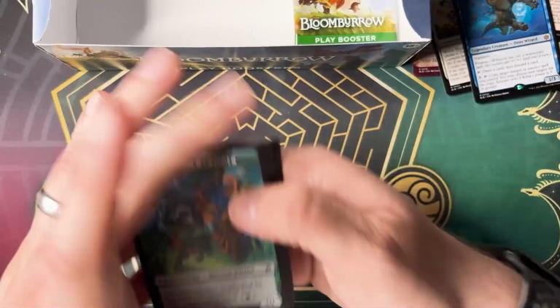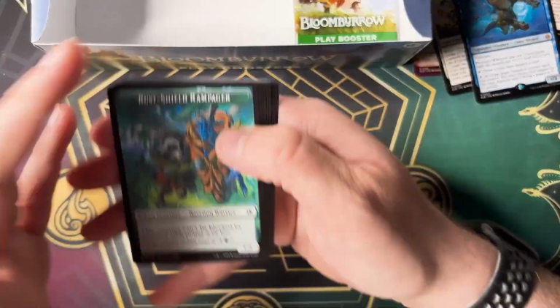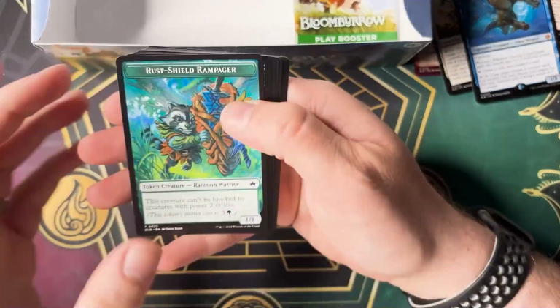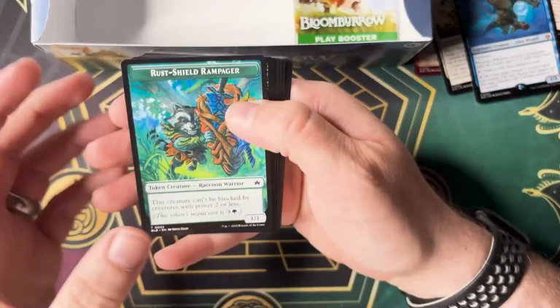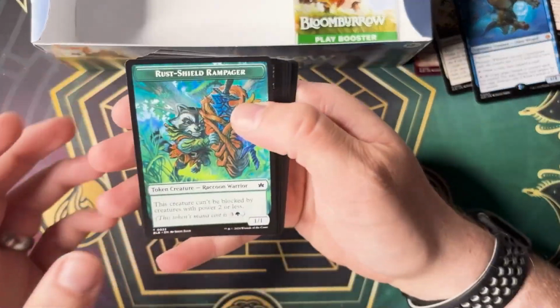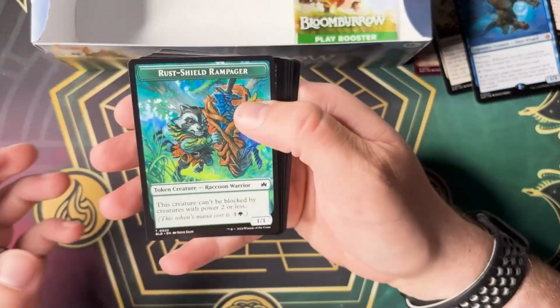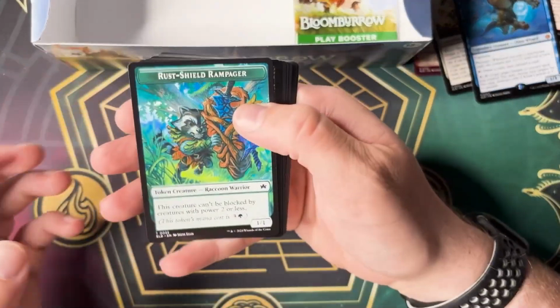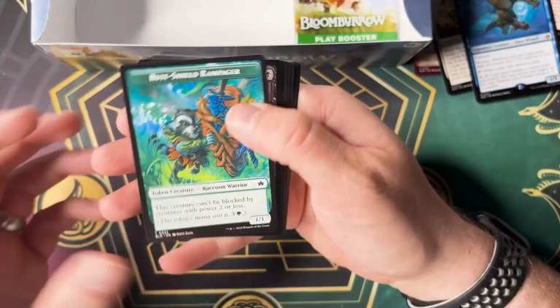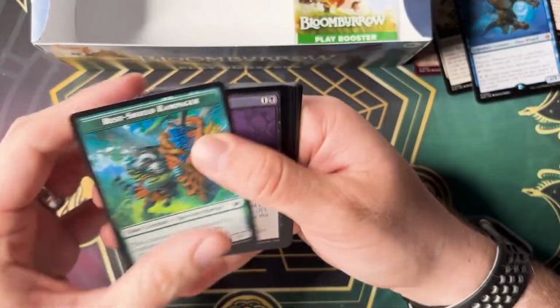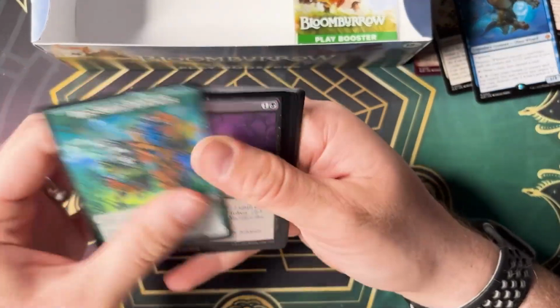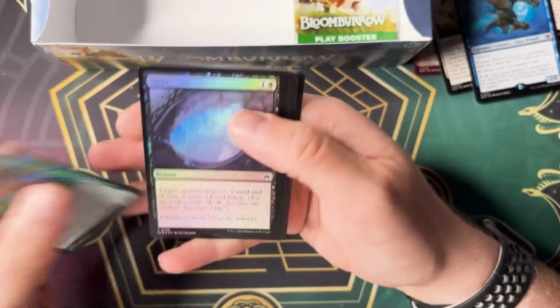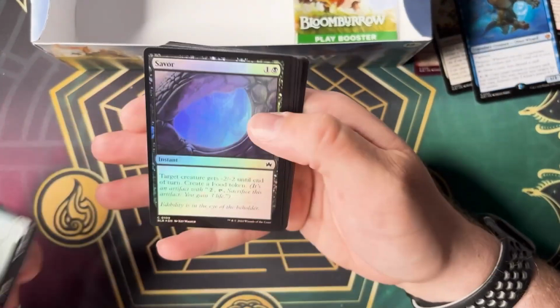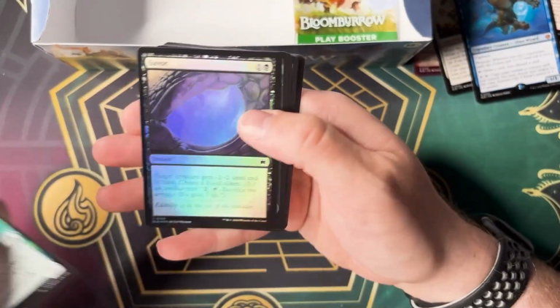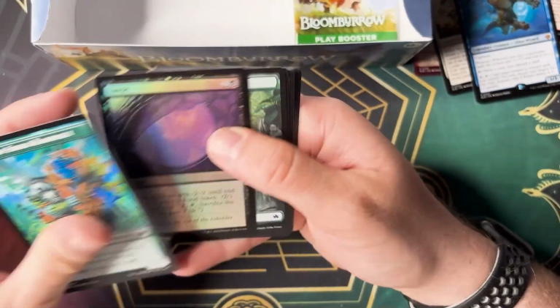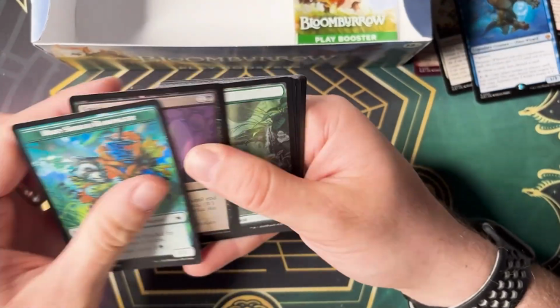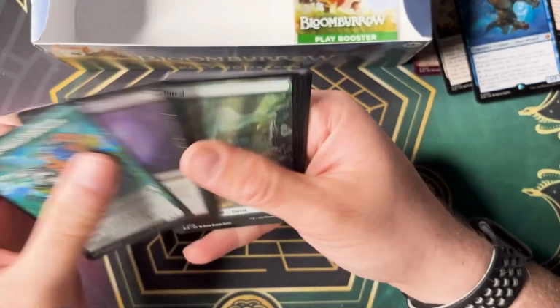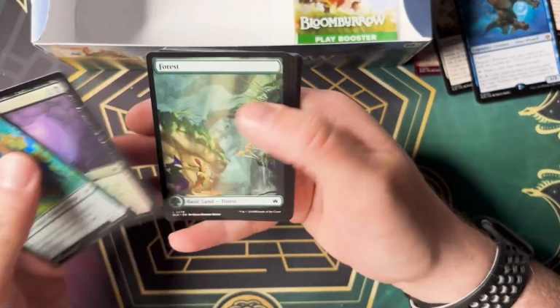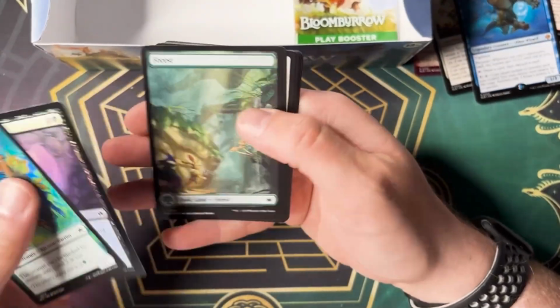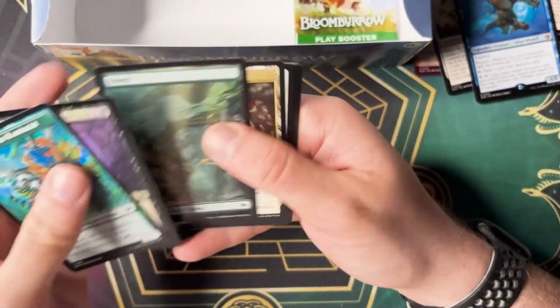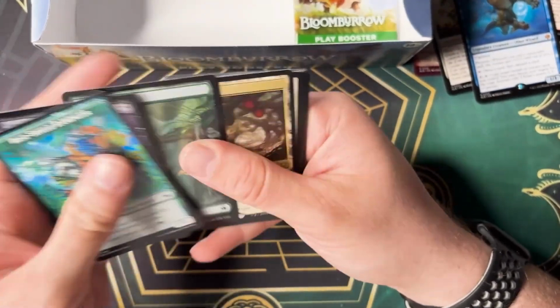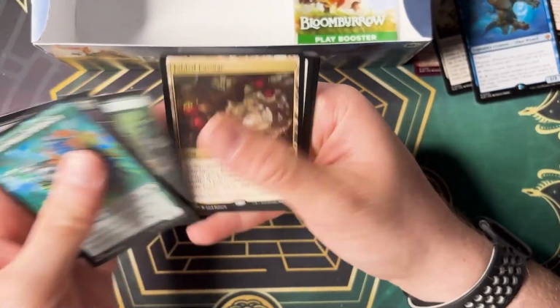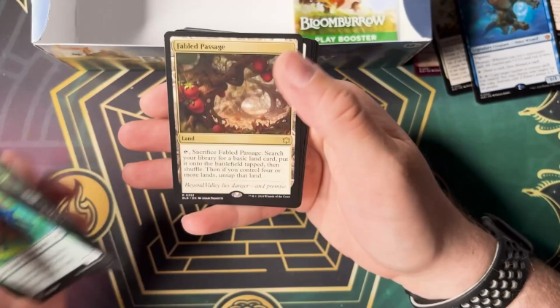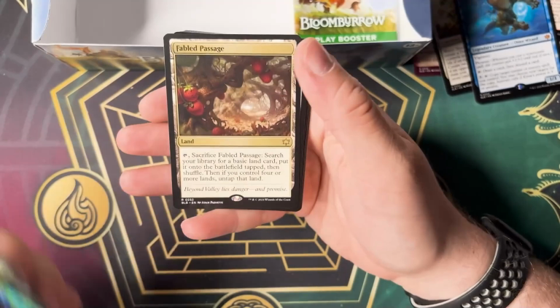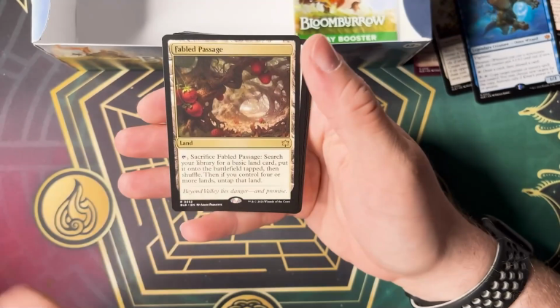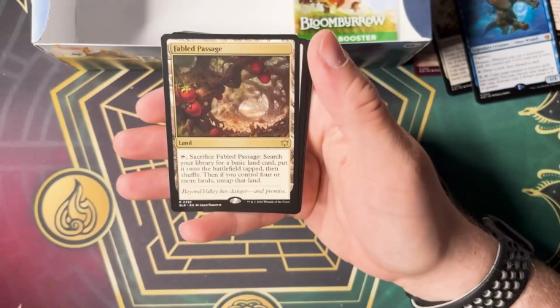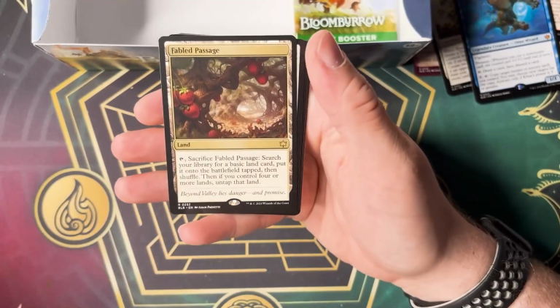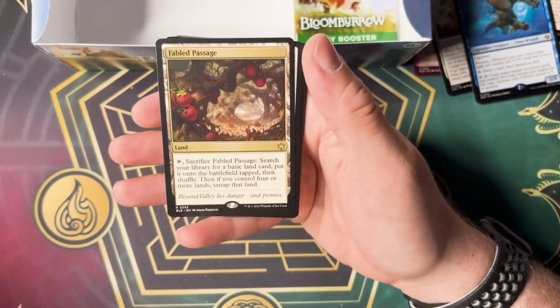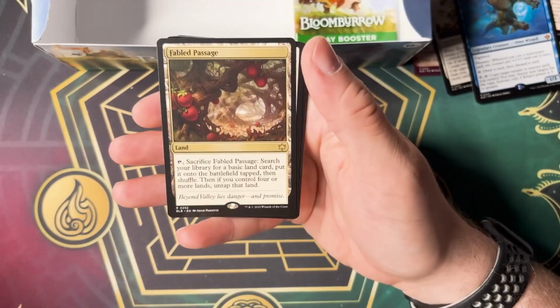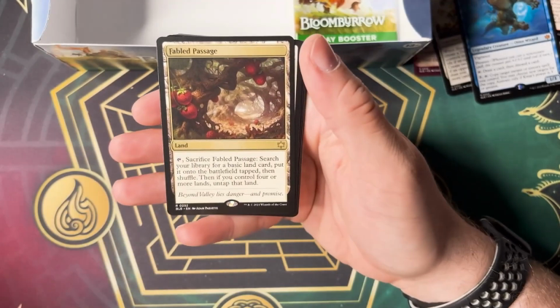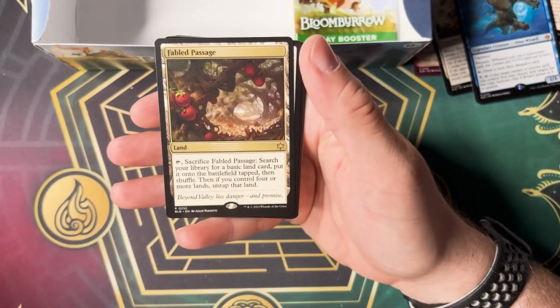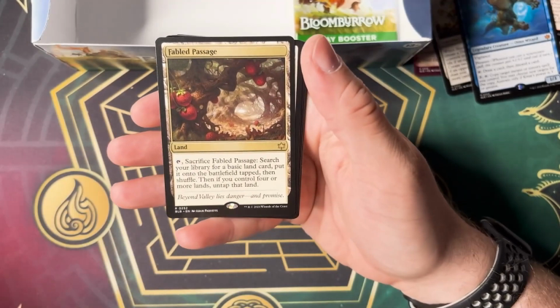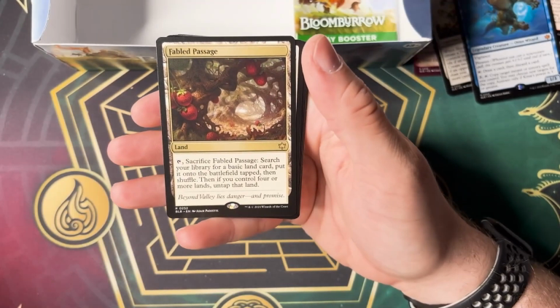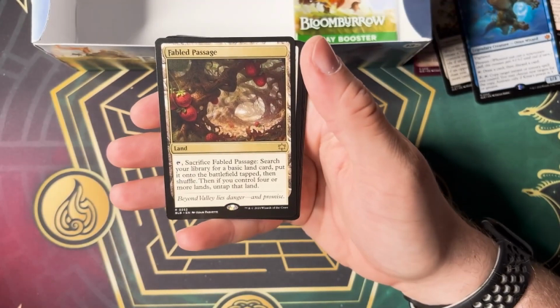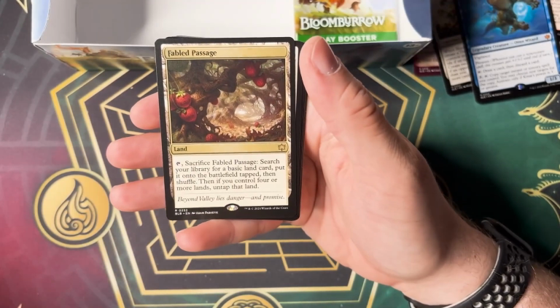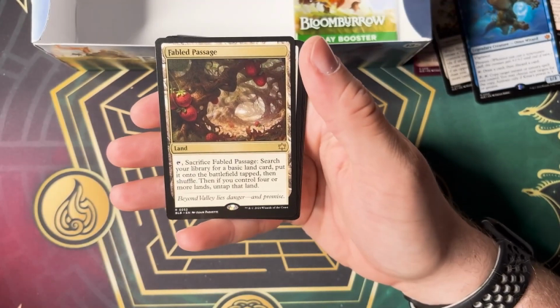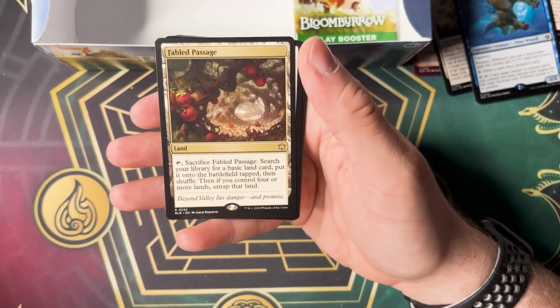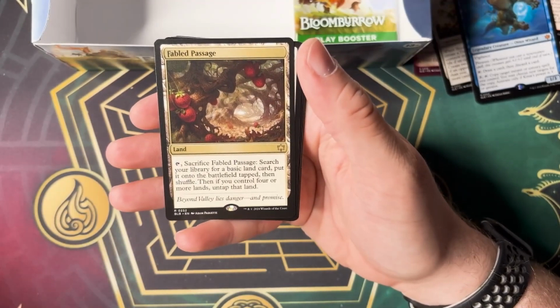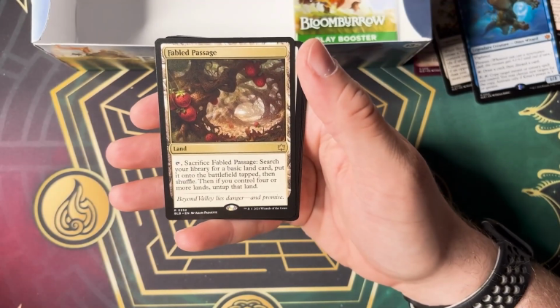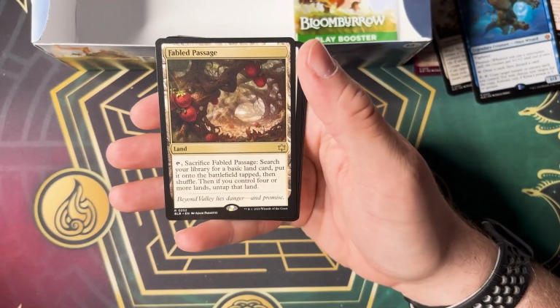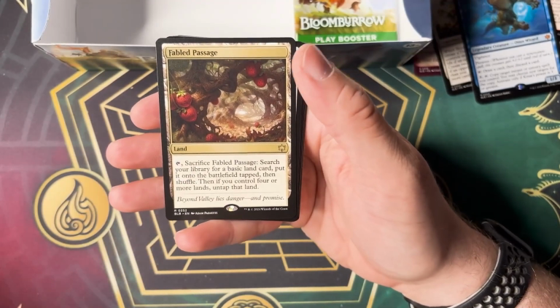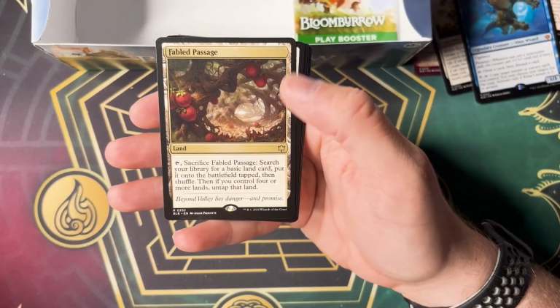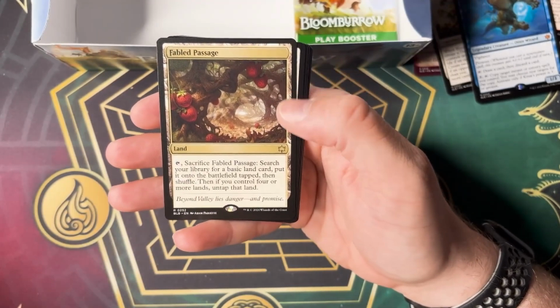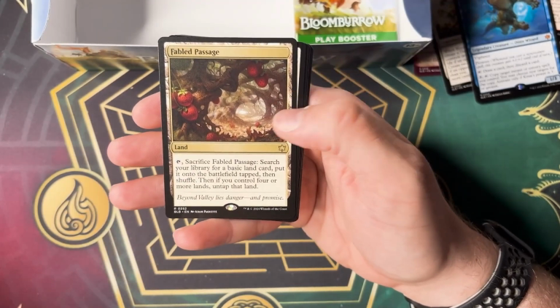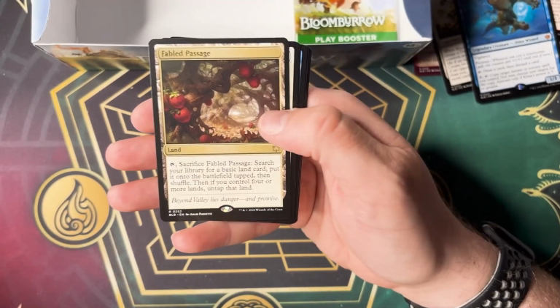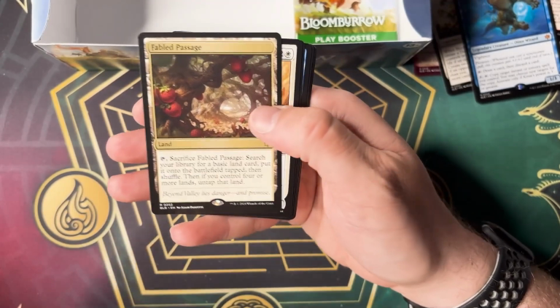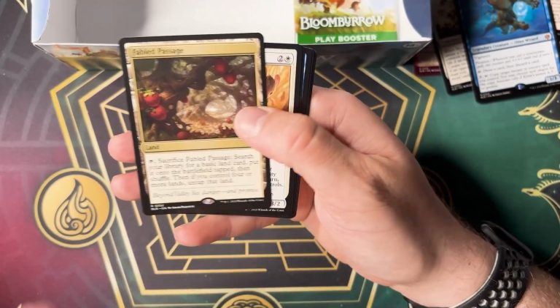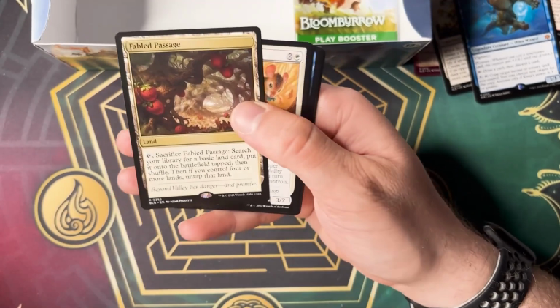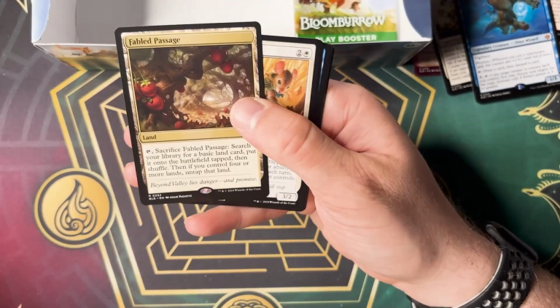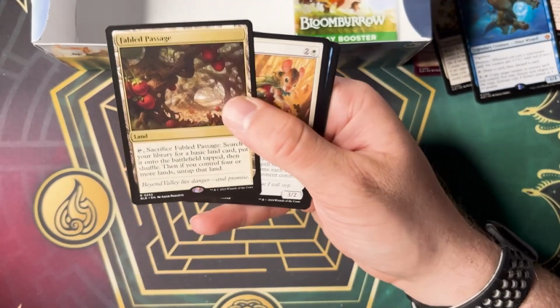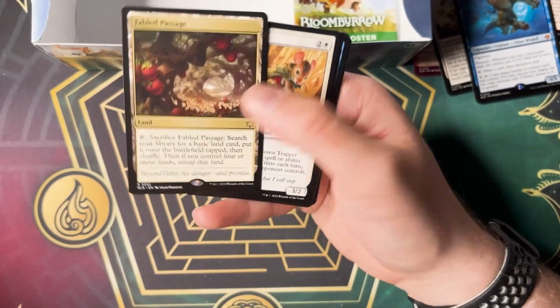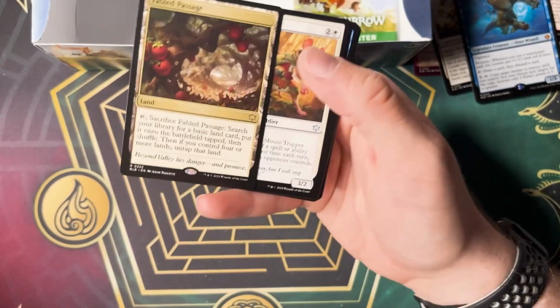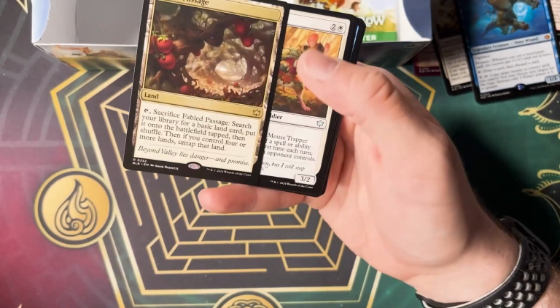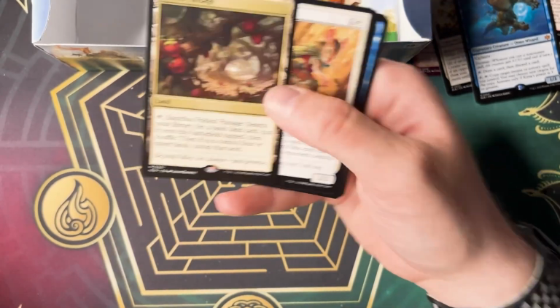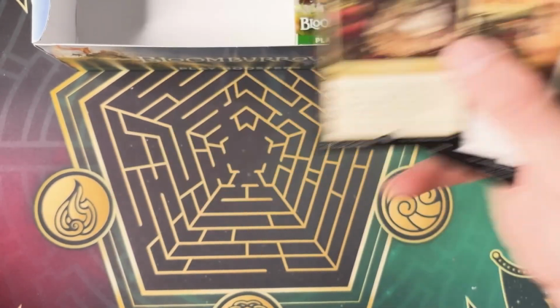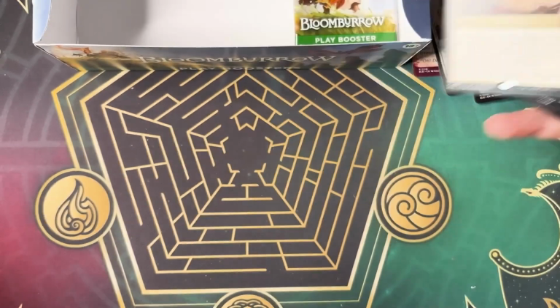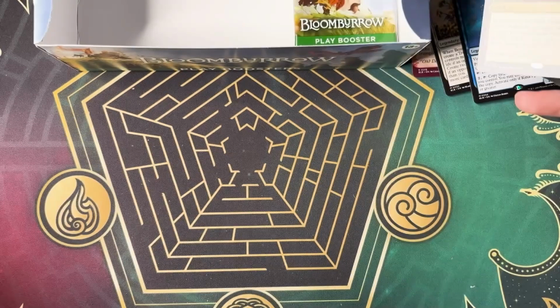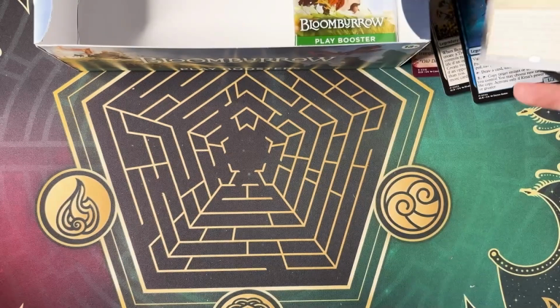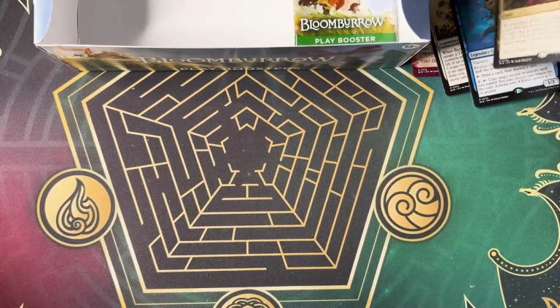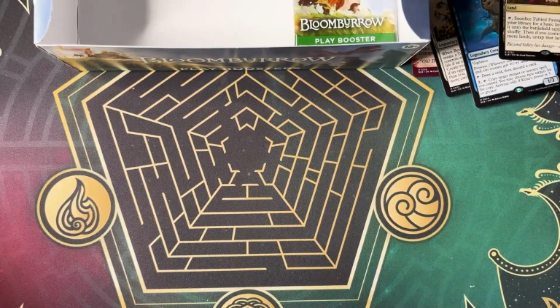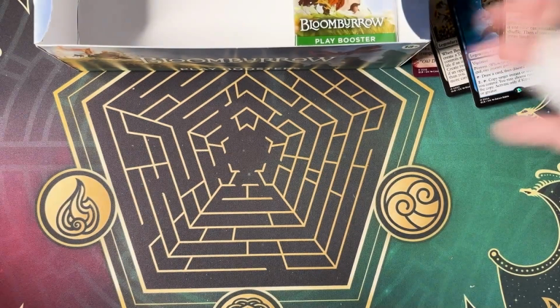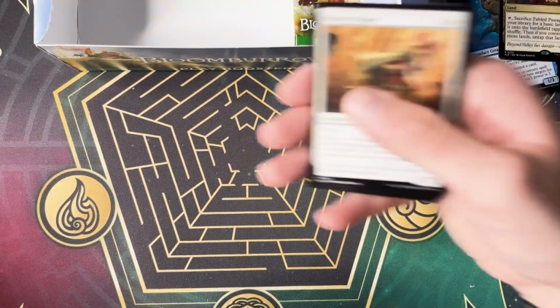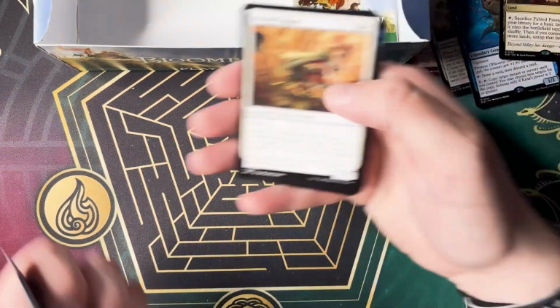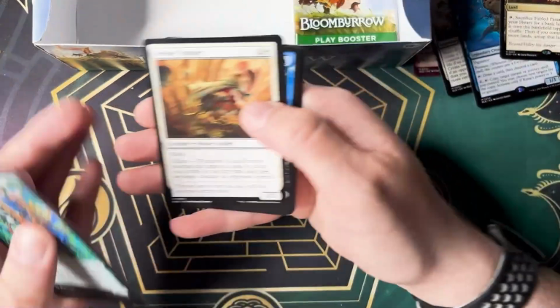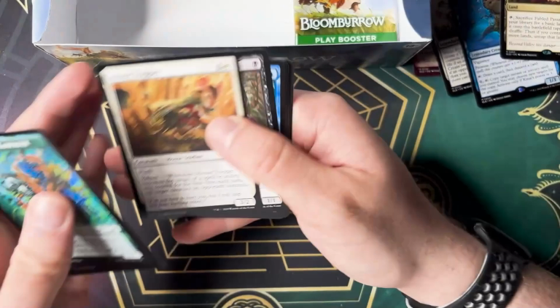Second to last. What do we find? Fabled Passage — and Paquetta — you do the best job with lands. I love it, Adam.